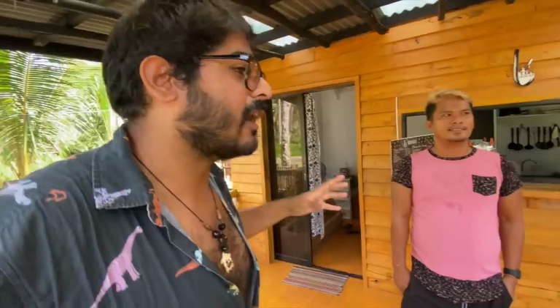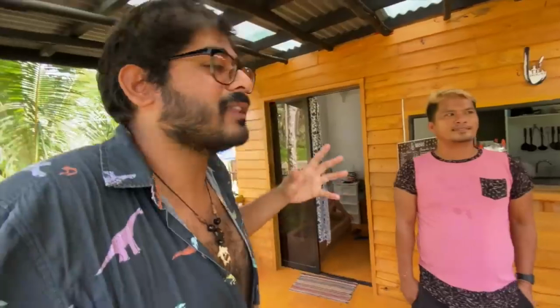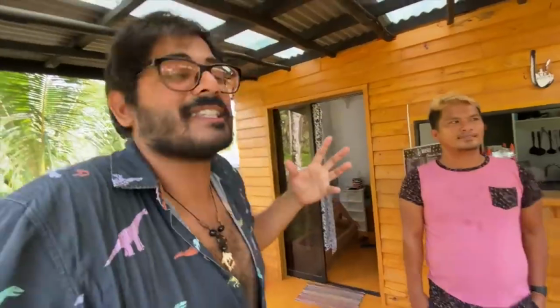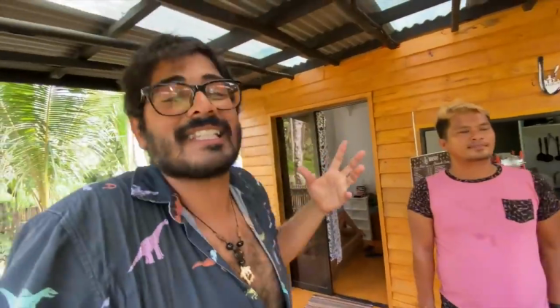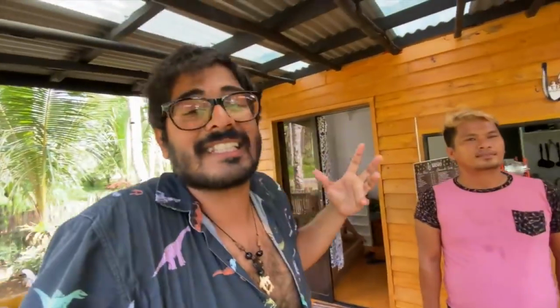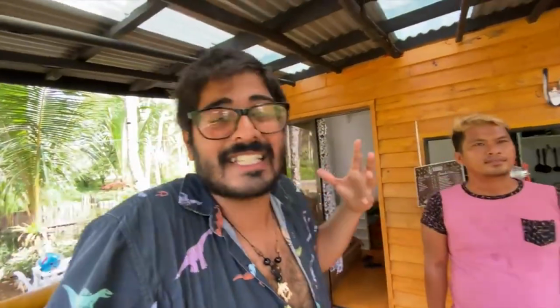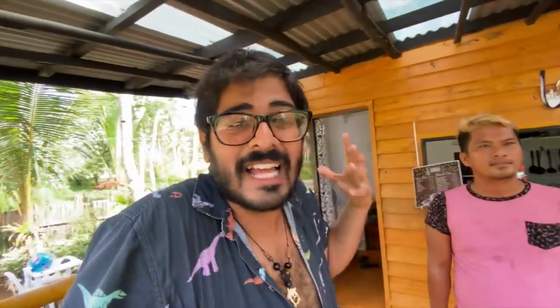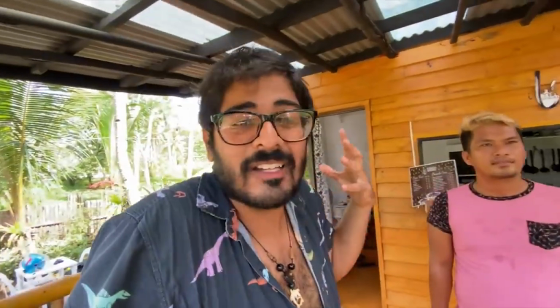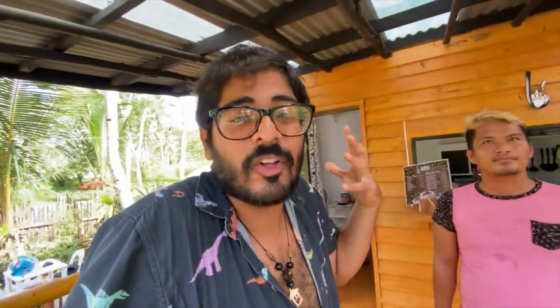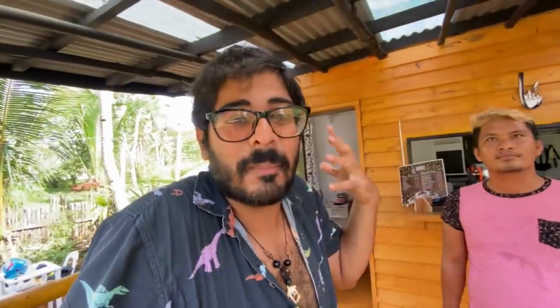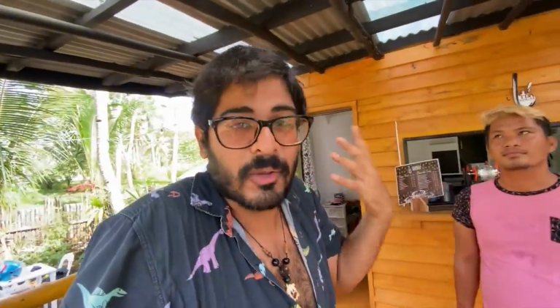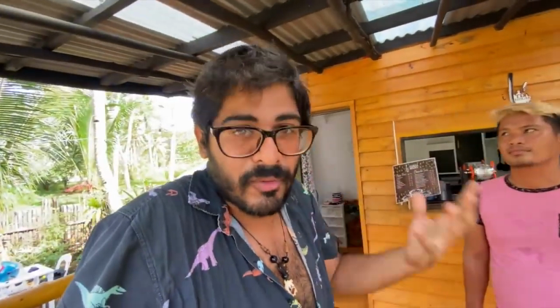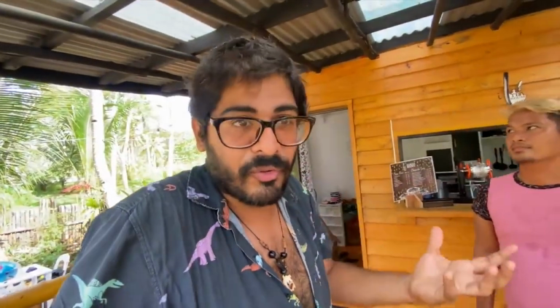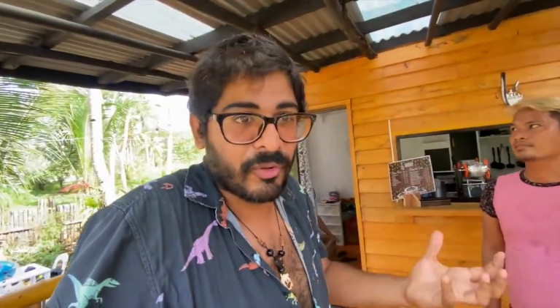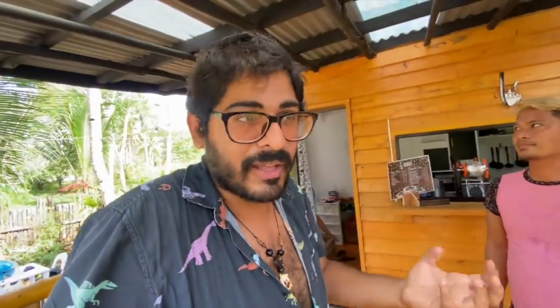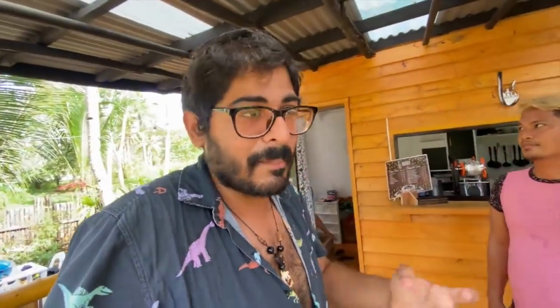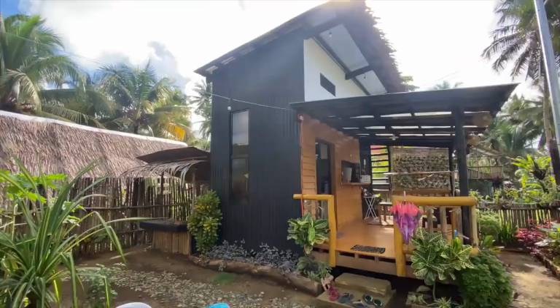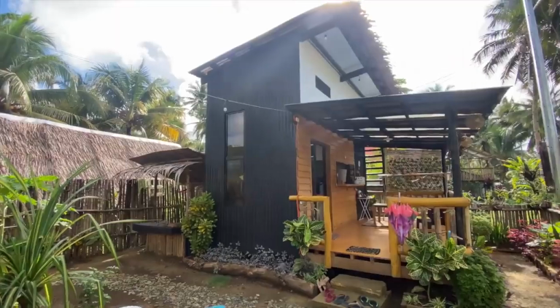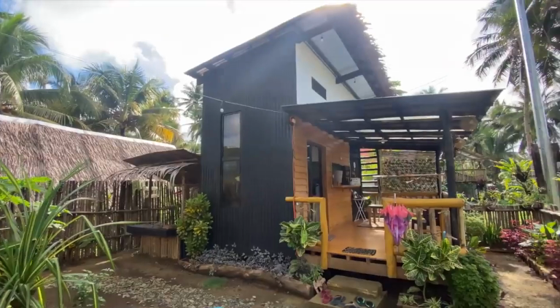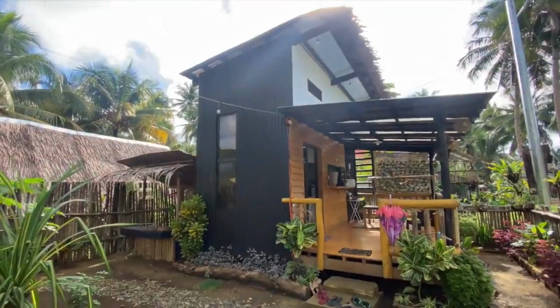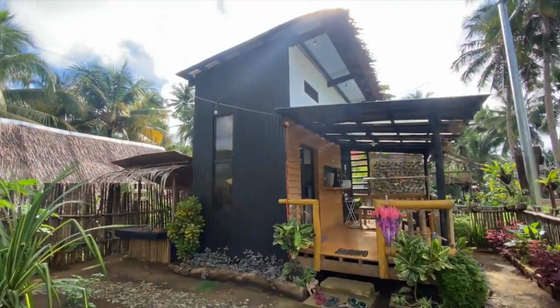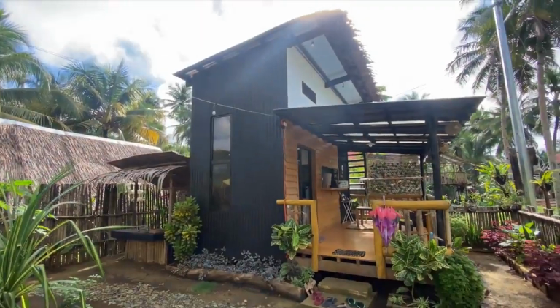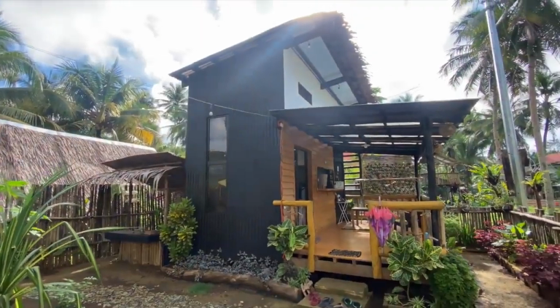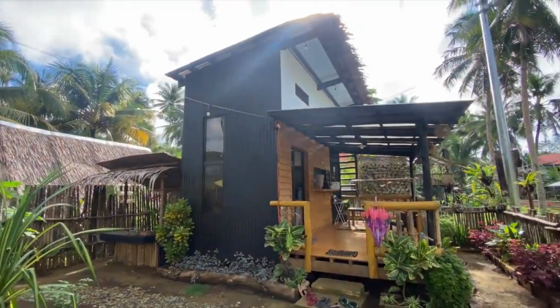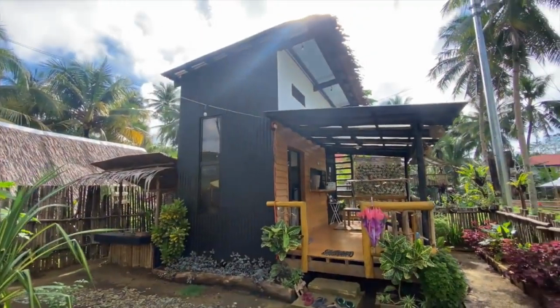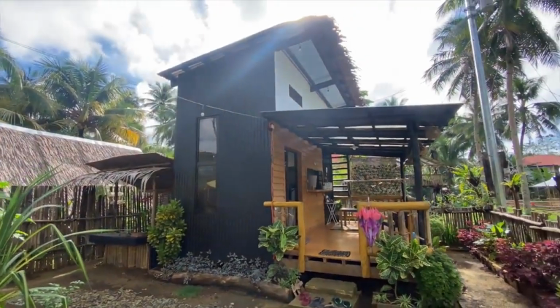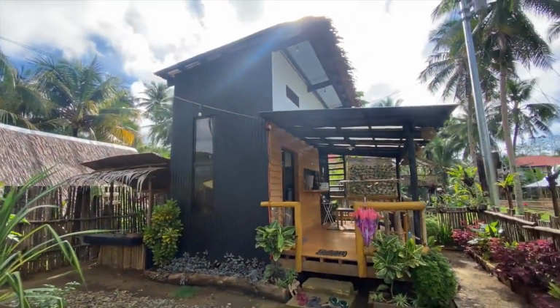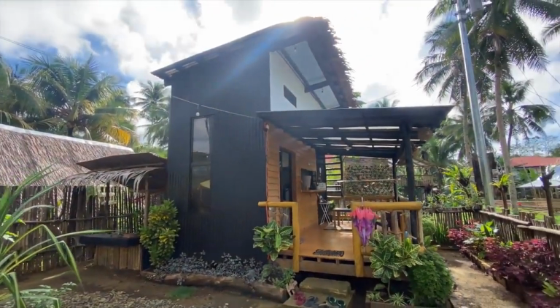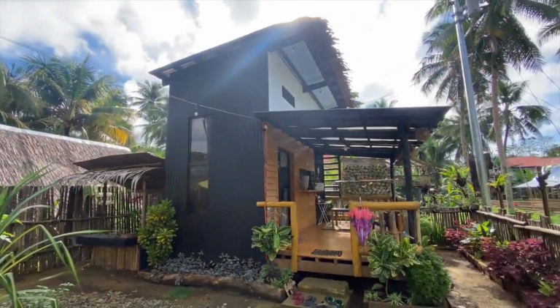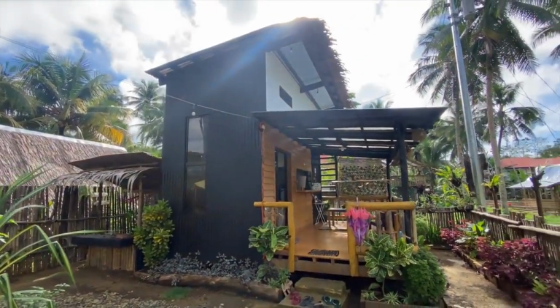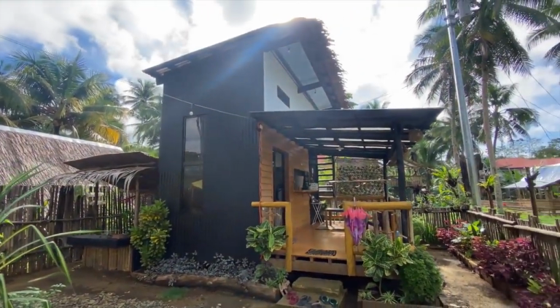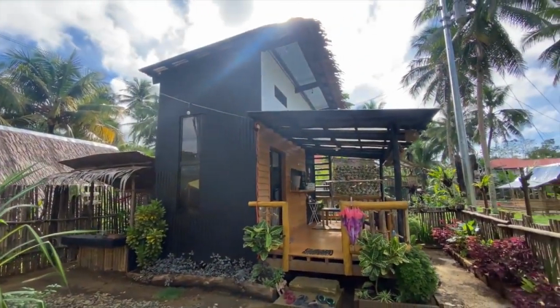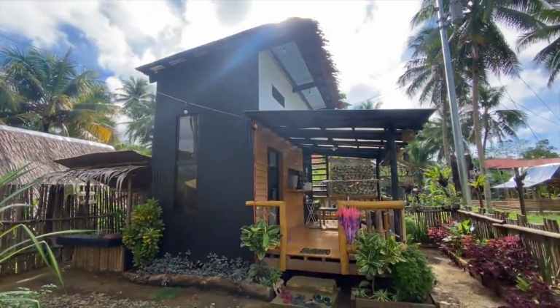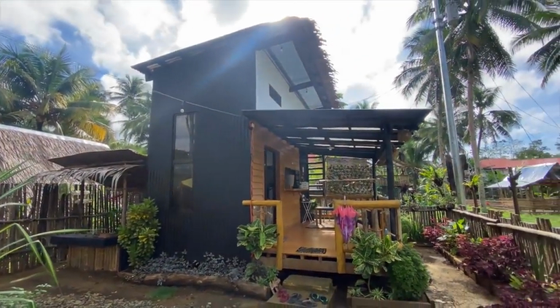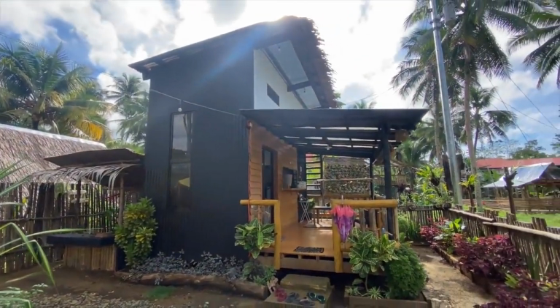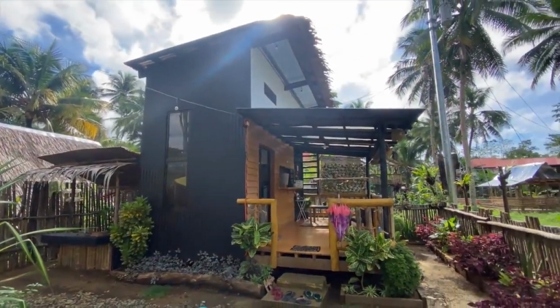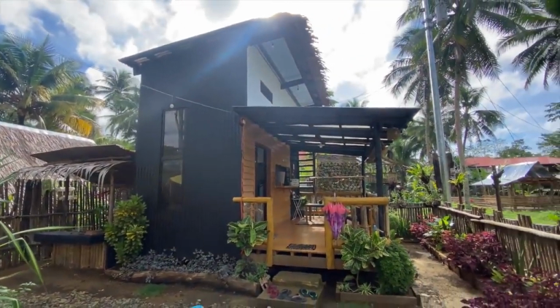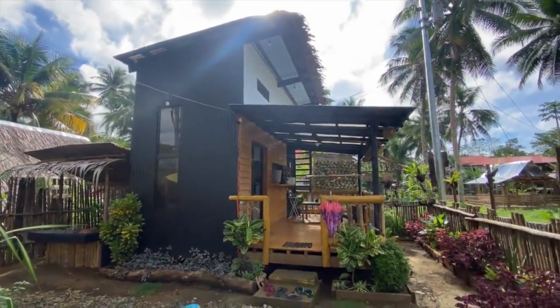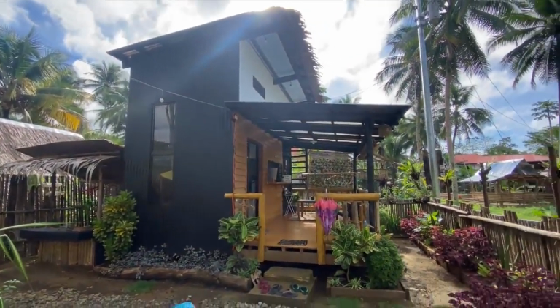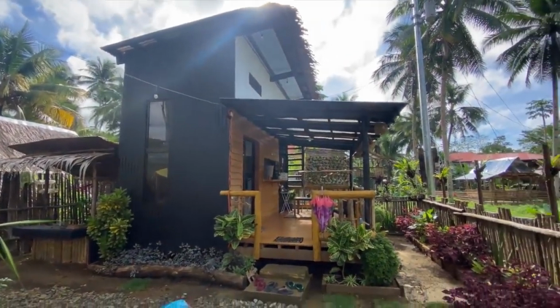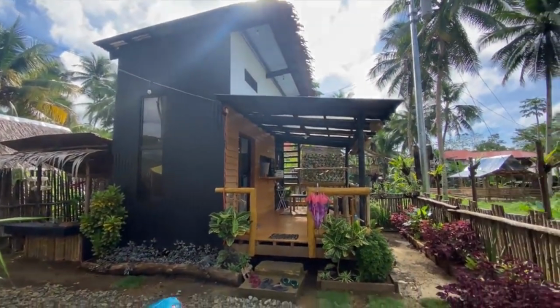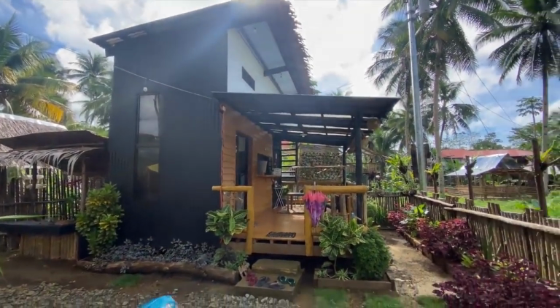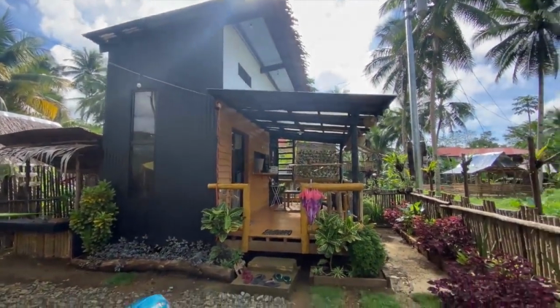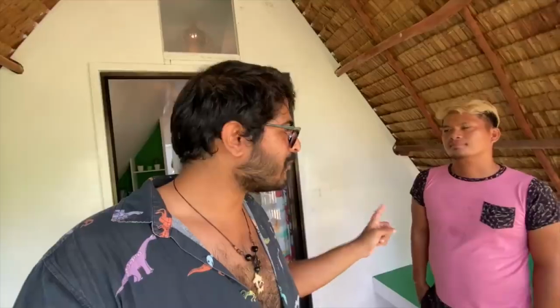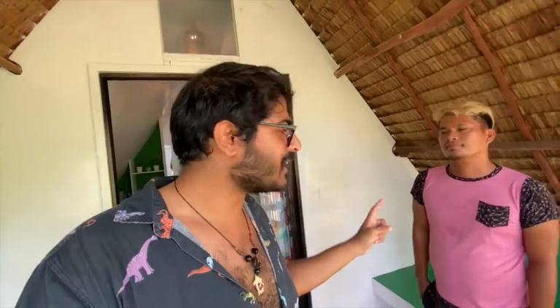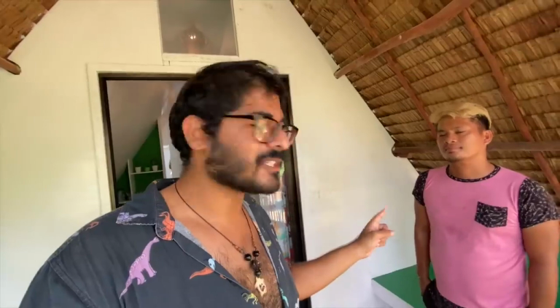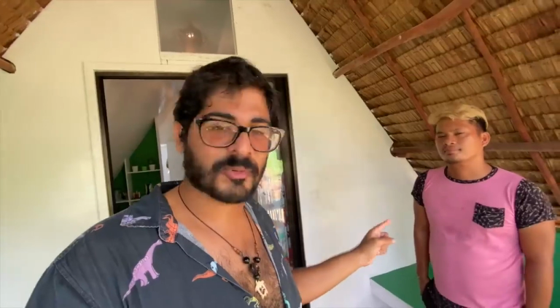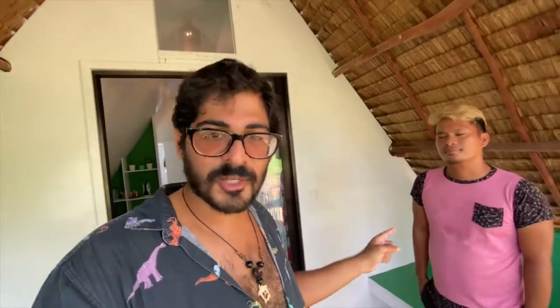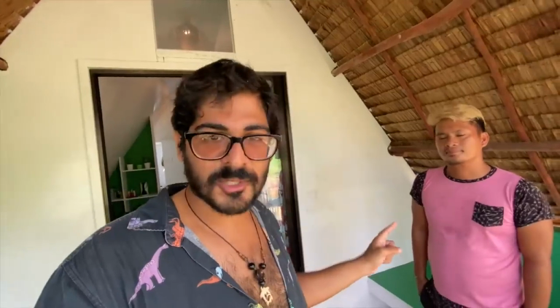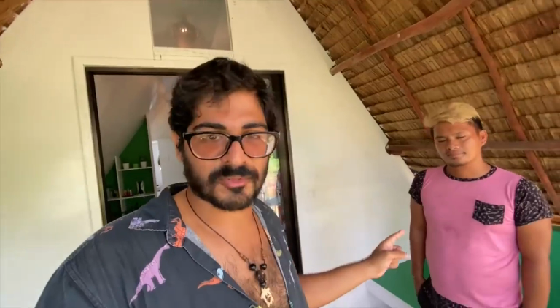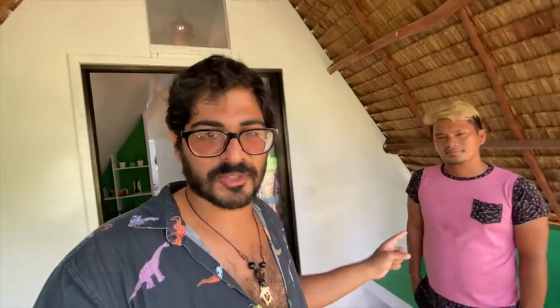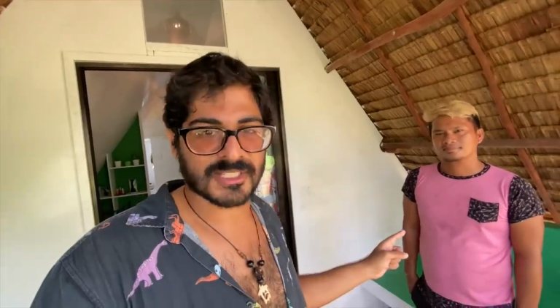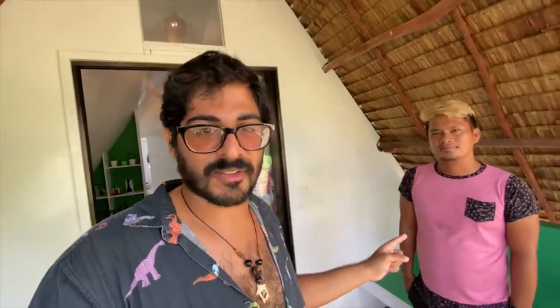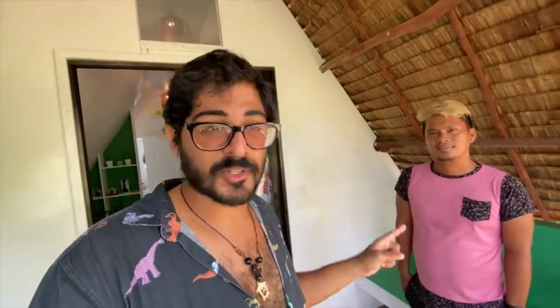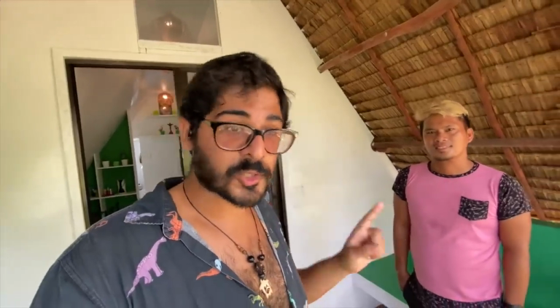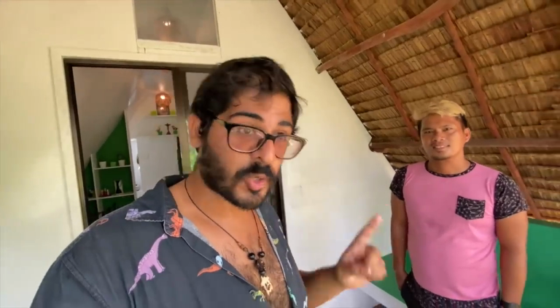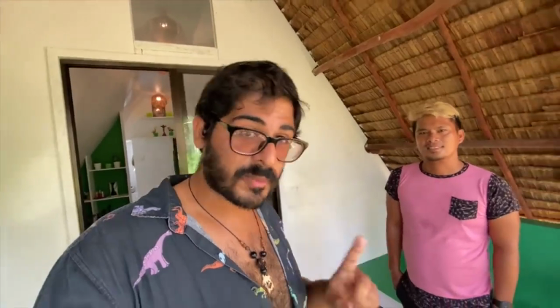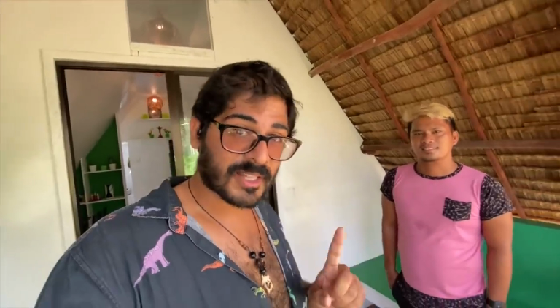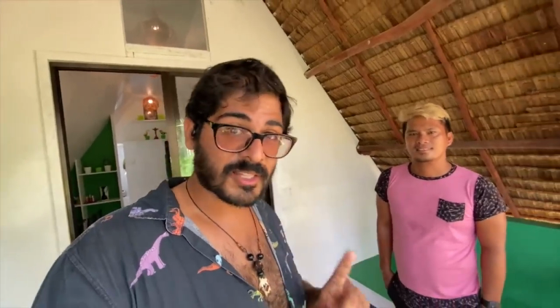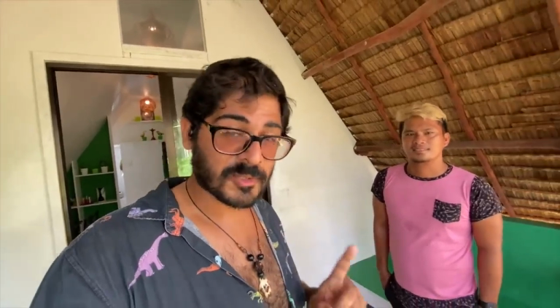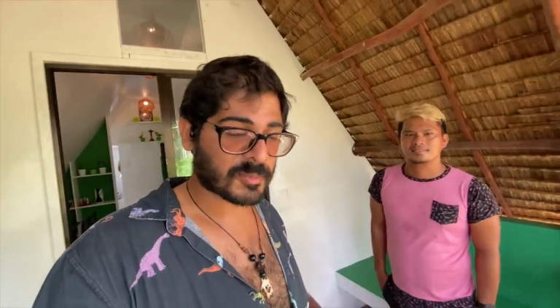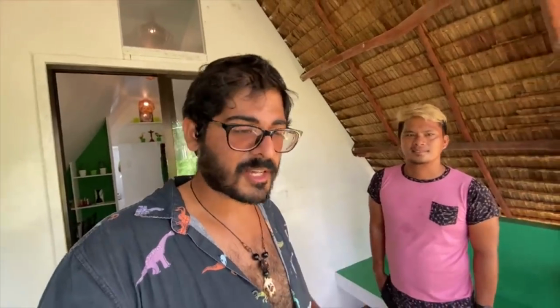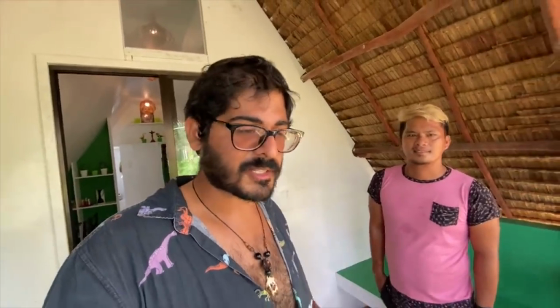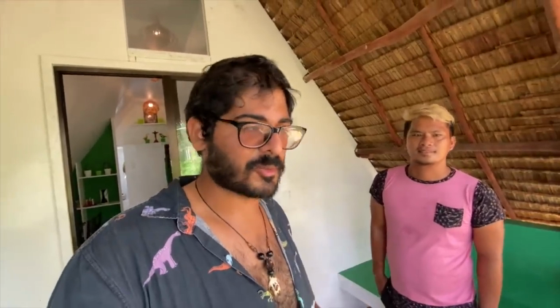Not only does the design look beautiful and it blends in really nicely, it's truly a sustainable house. He gave me the inspiration for this stuff. He showed me that this was possible.